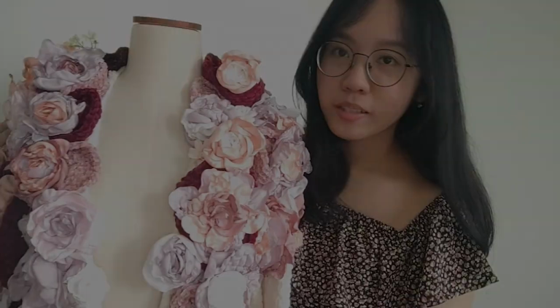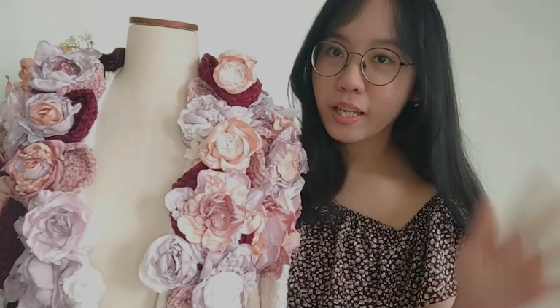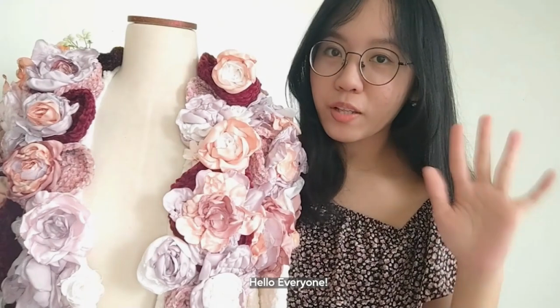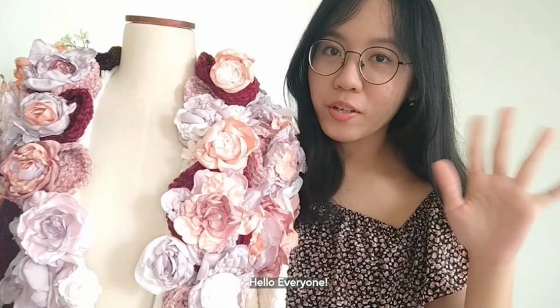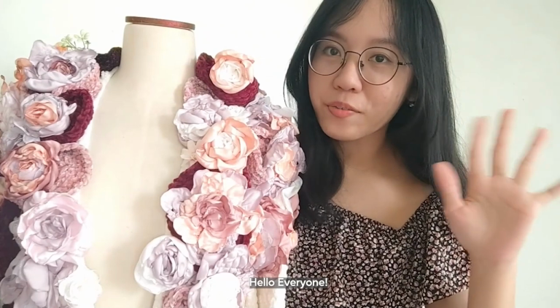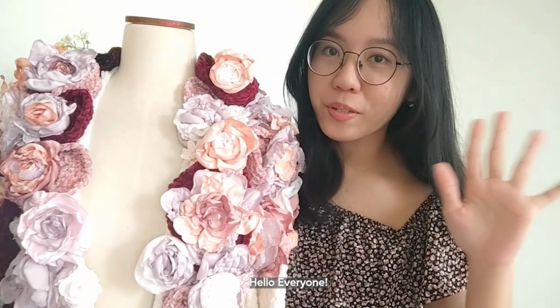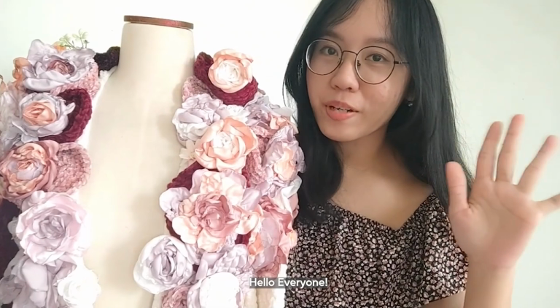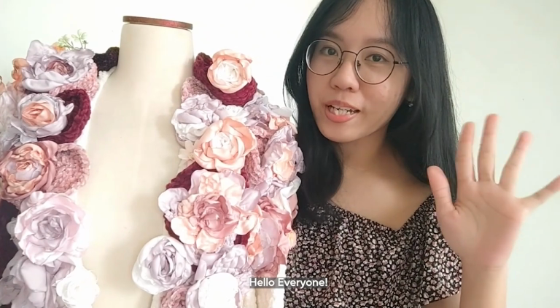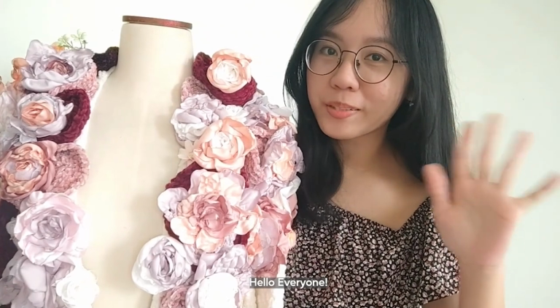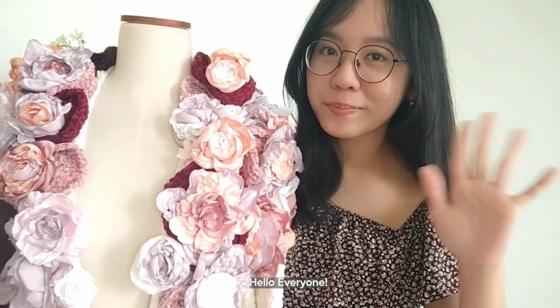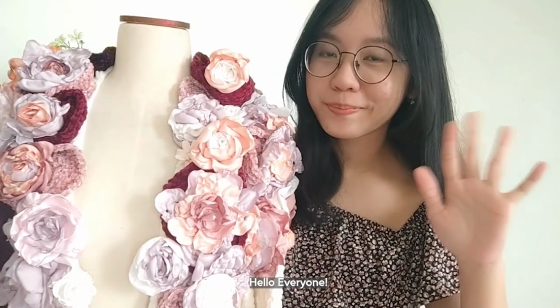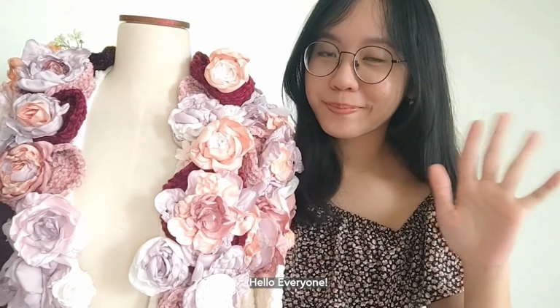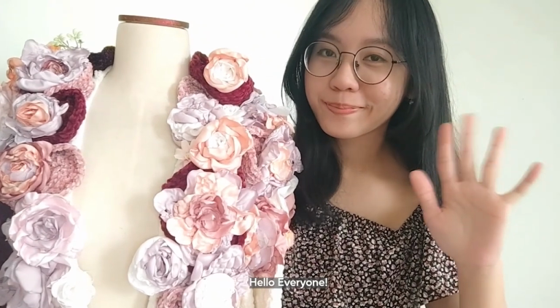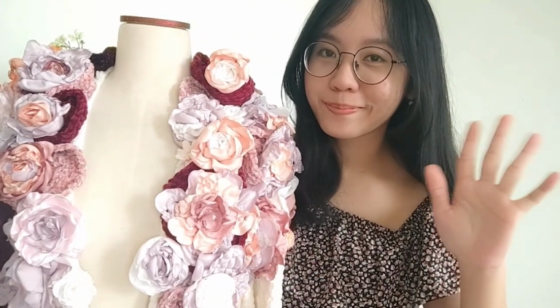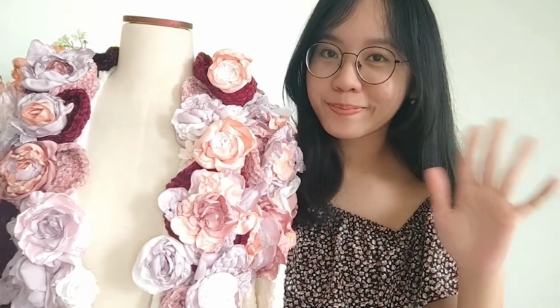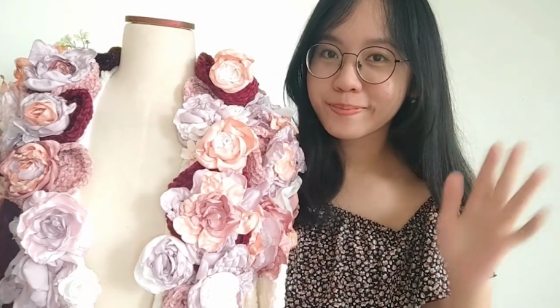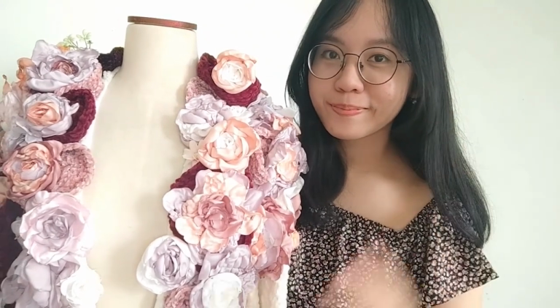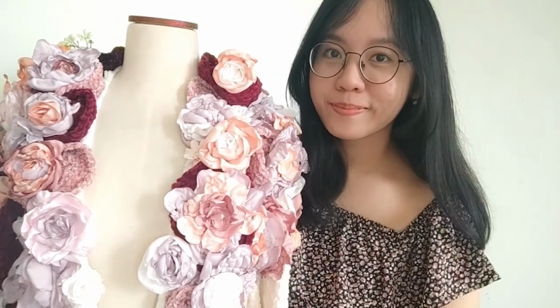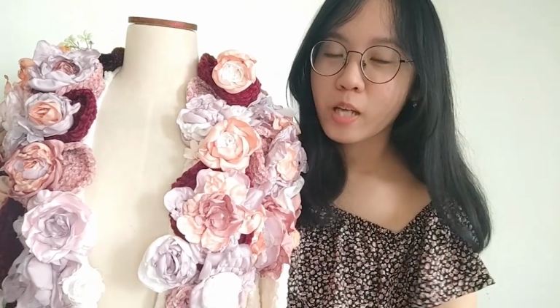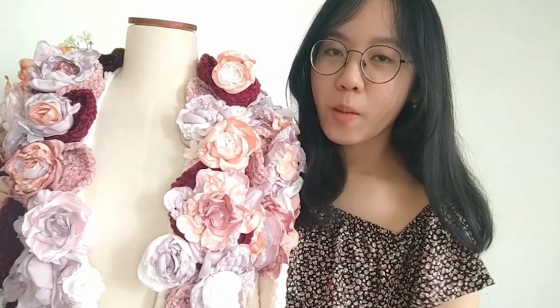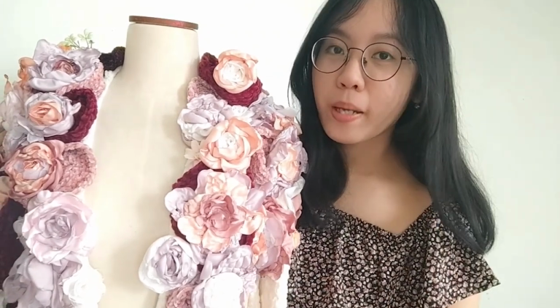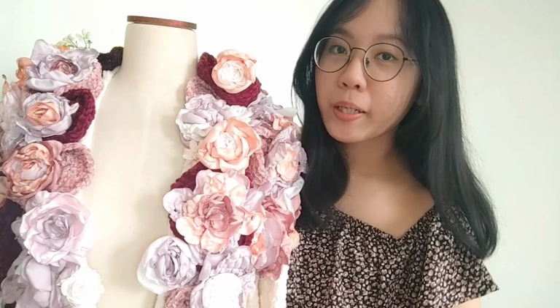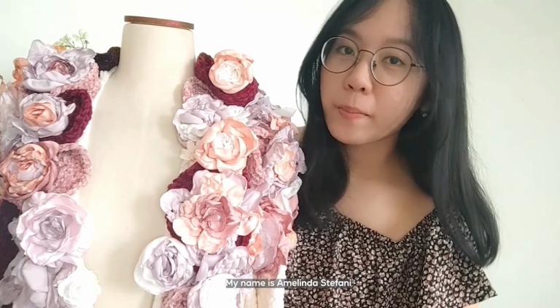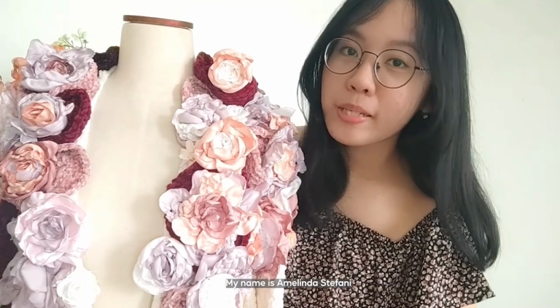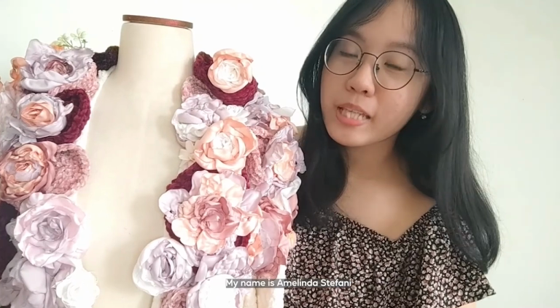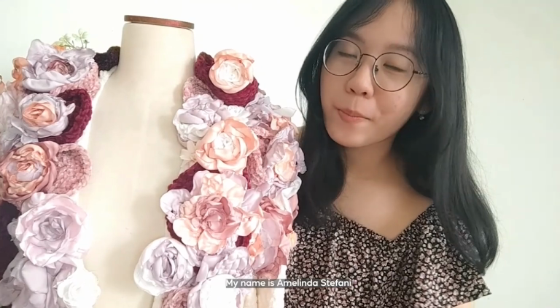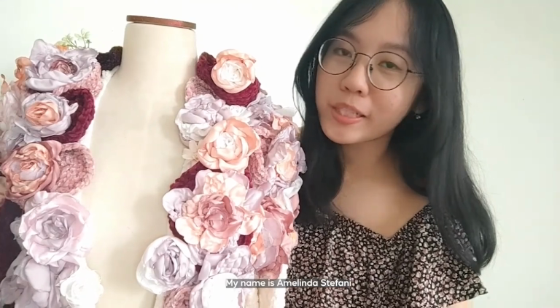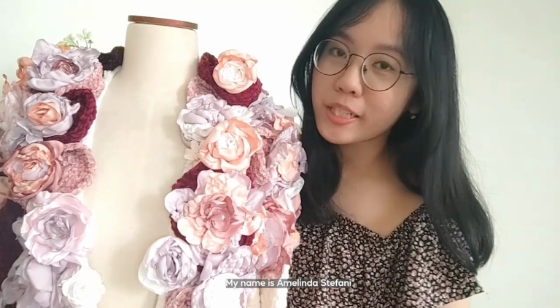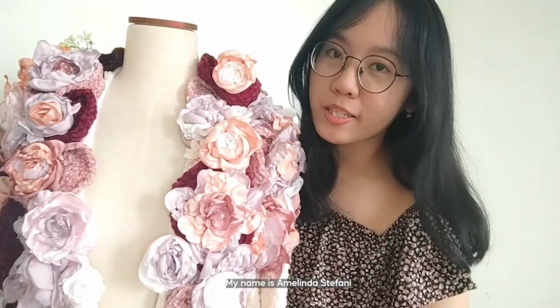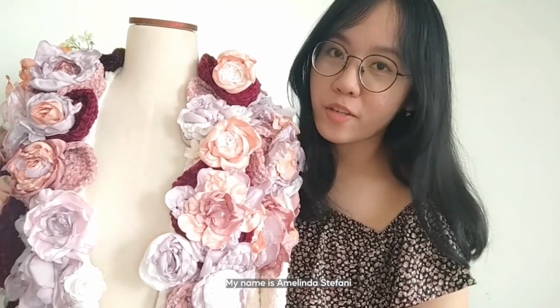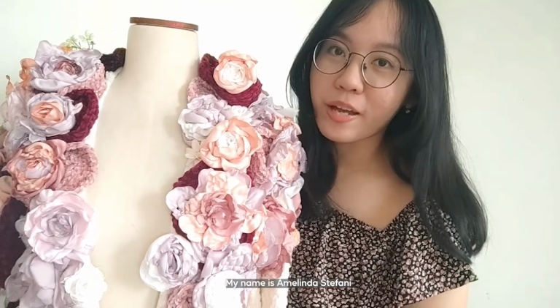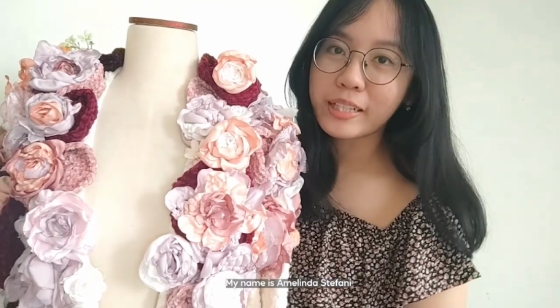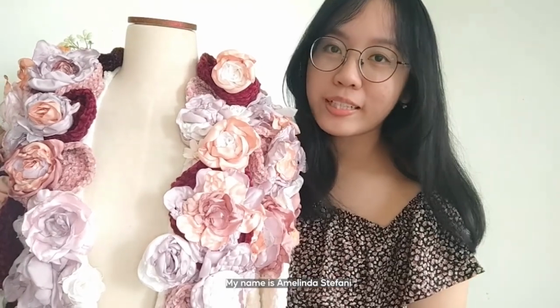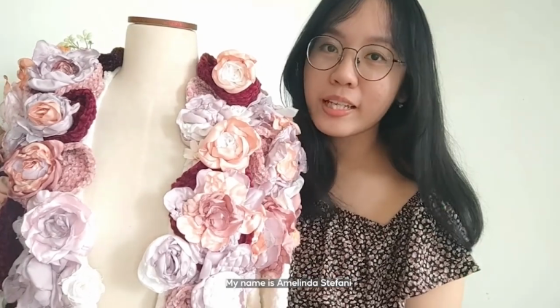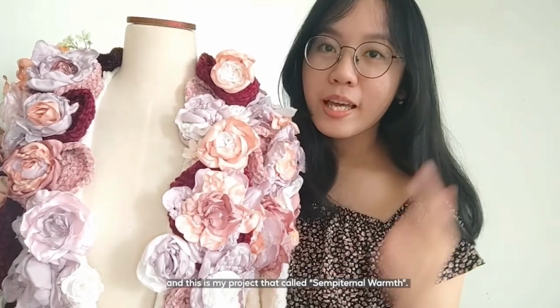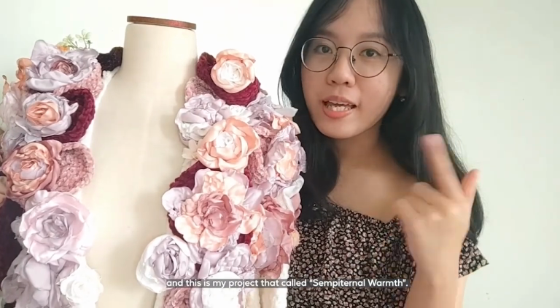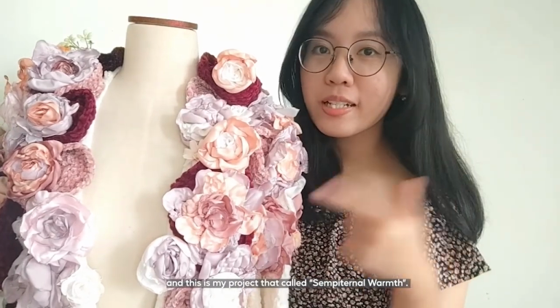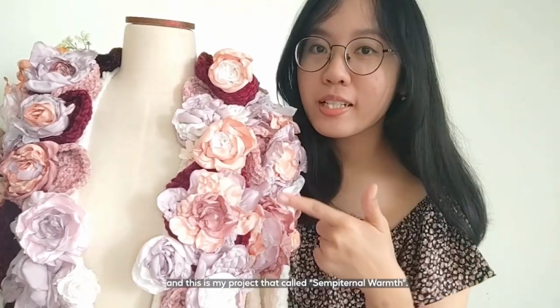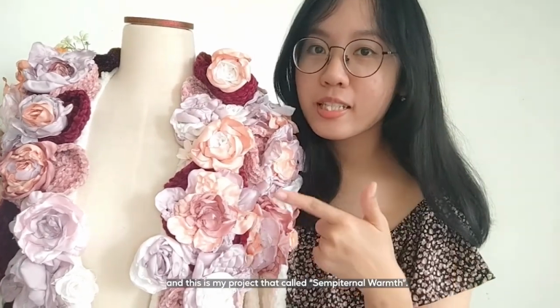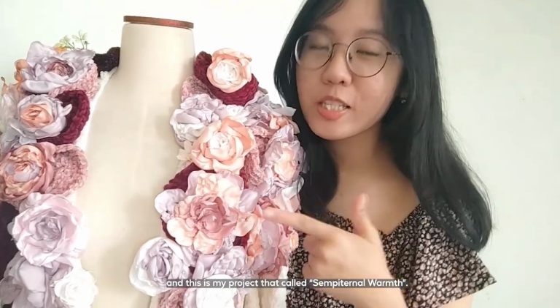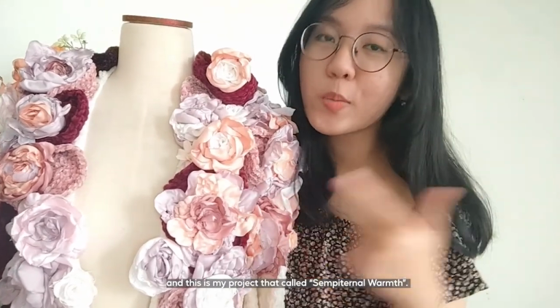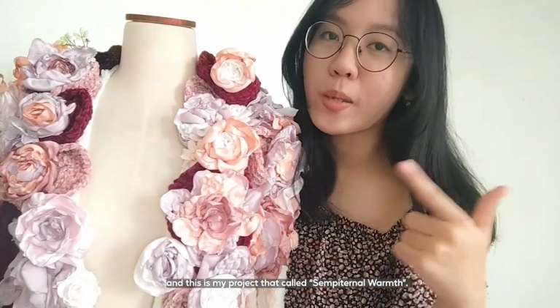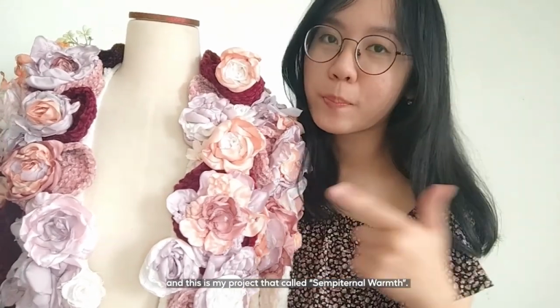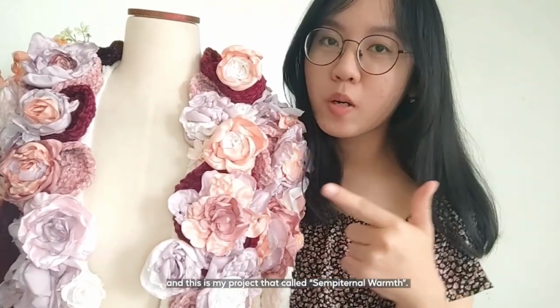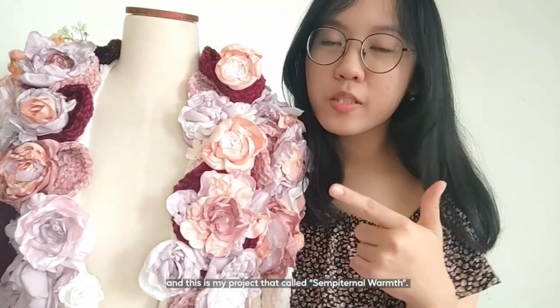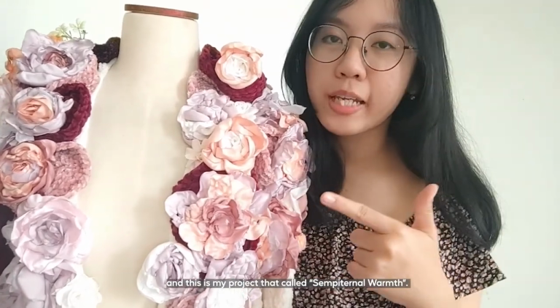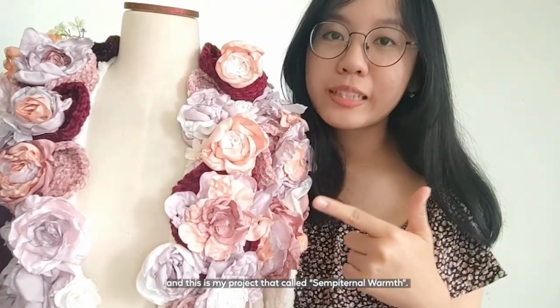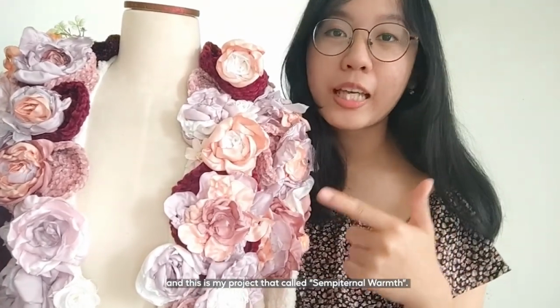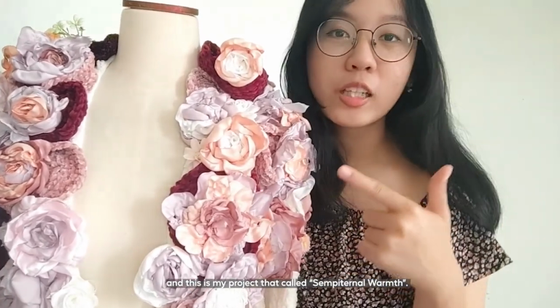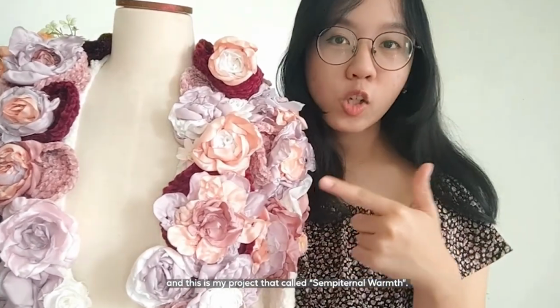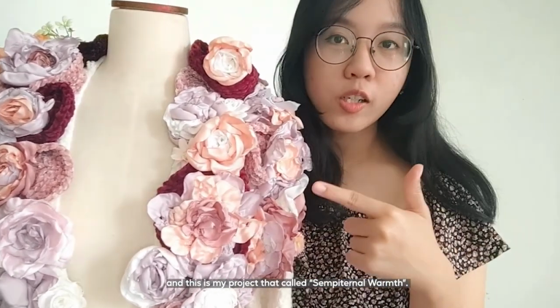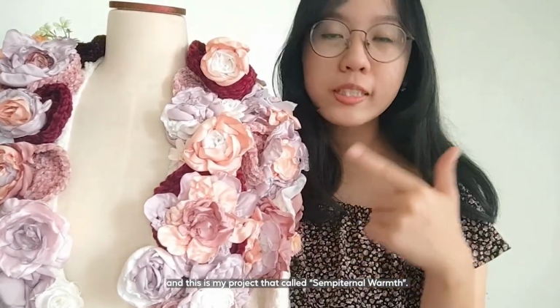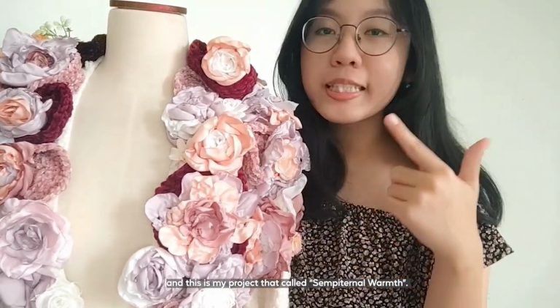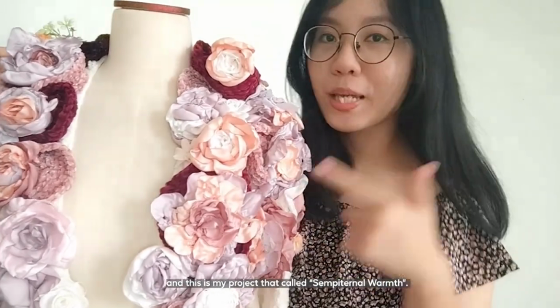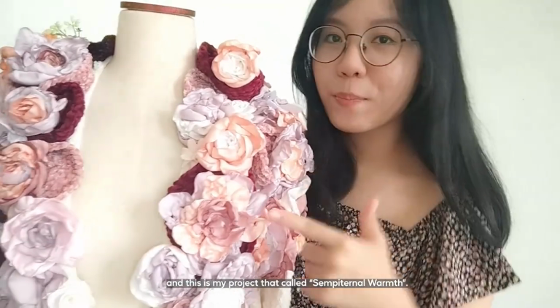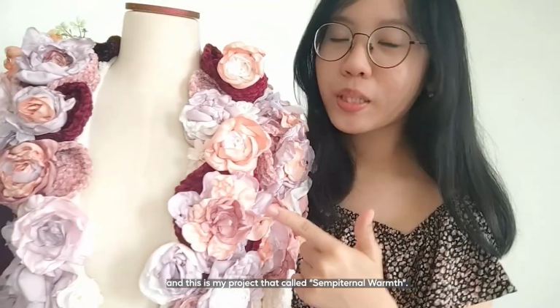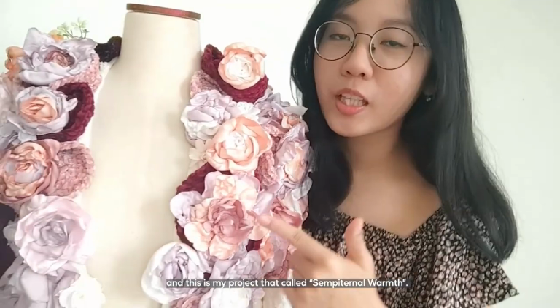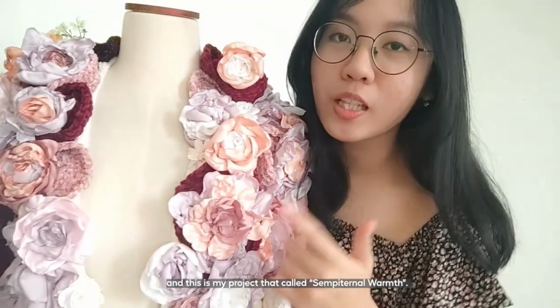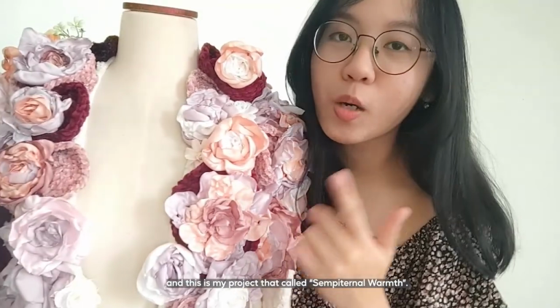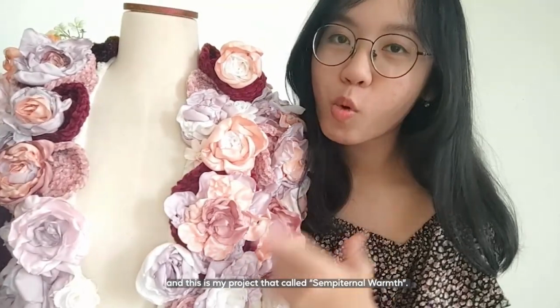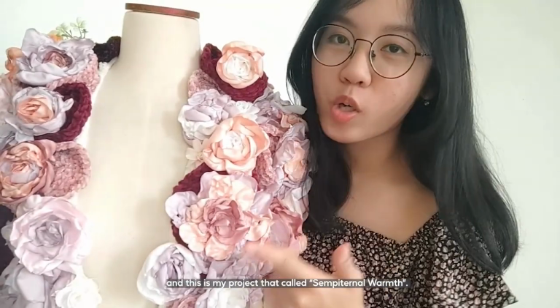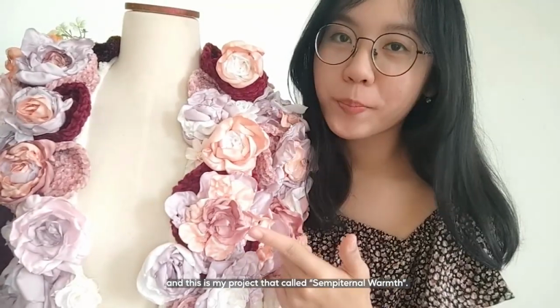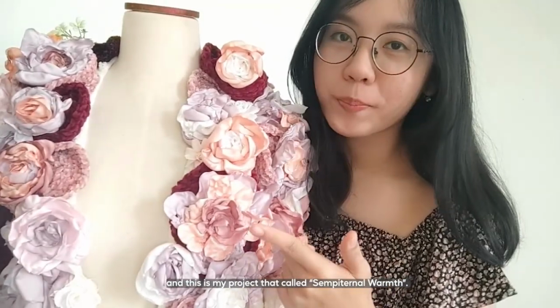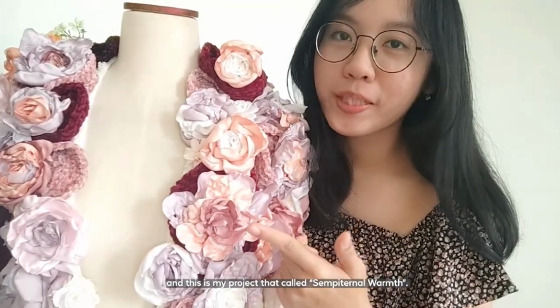Hello, everyone. My name is Amalinda Stefani, and this is my project that's called Sempitano Worm.